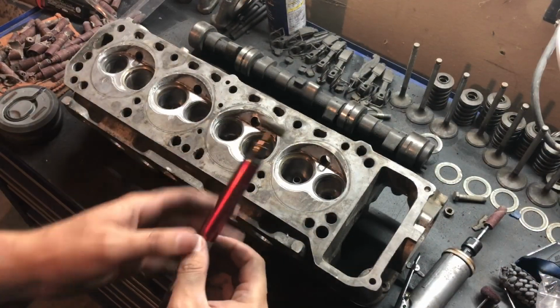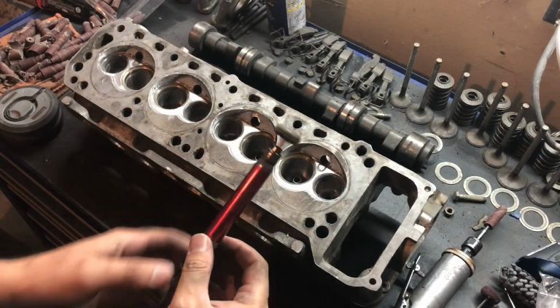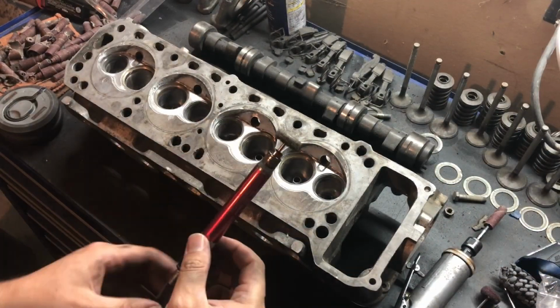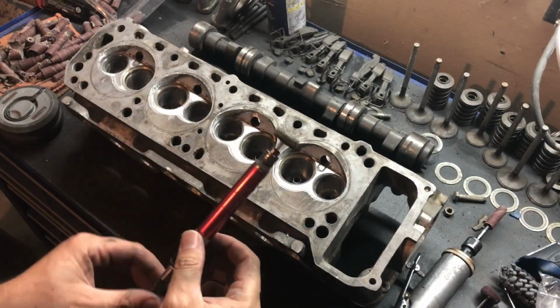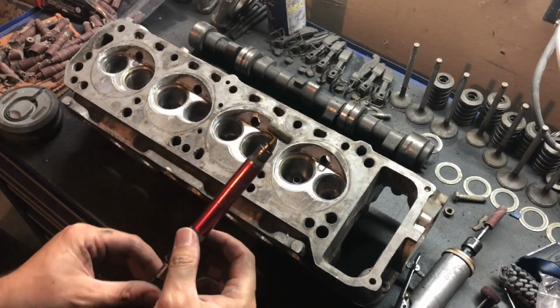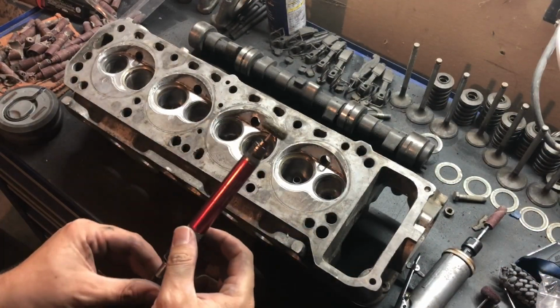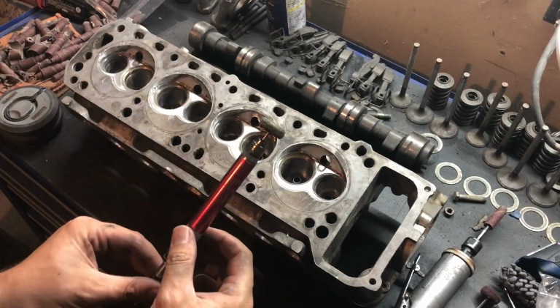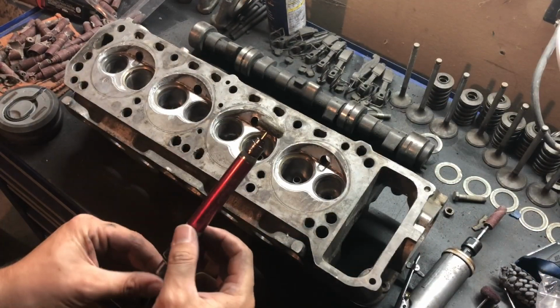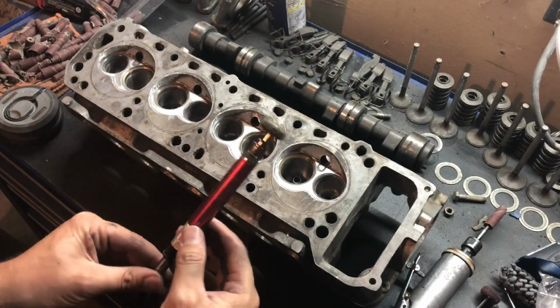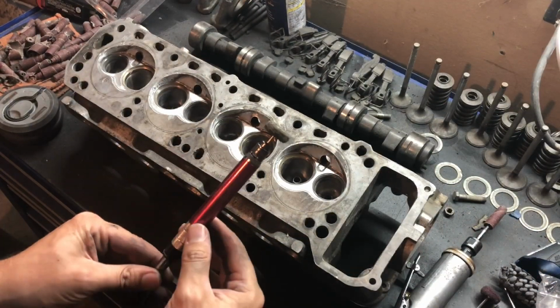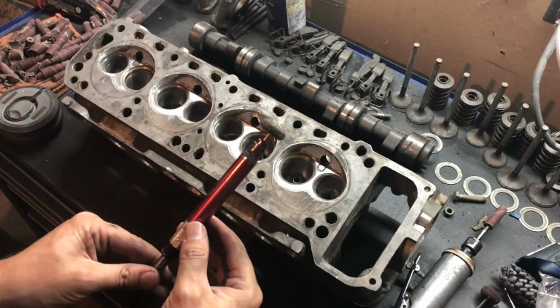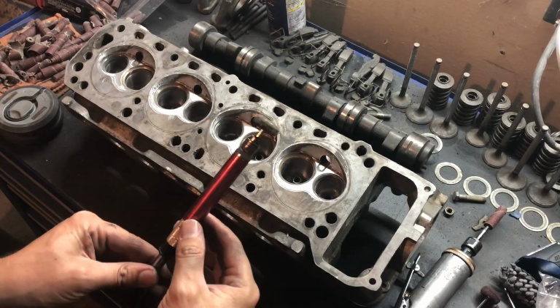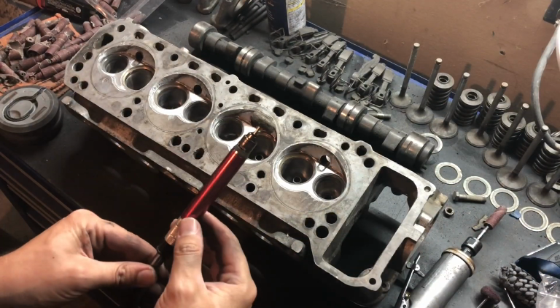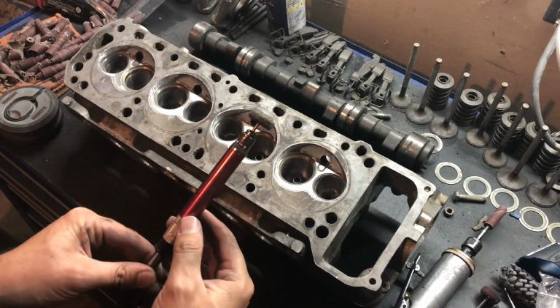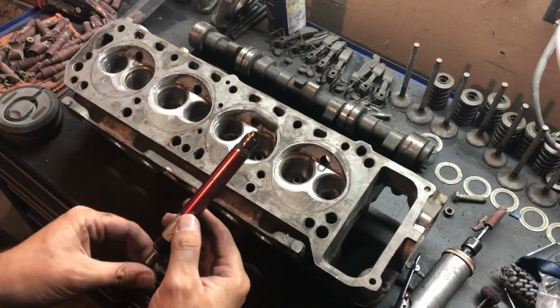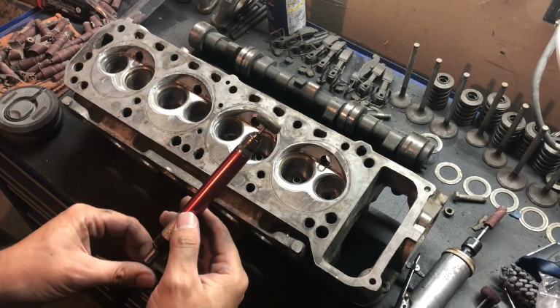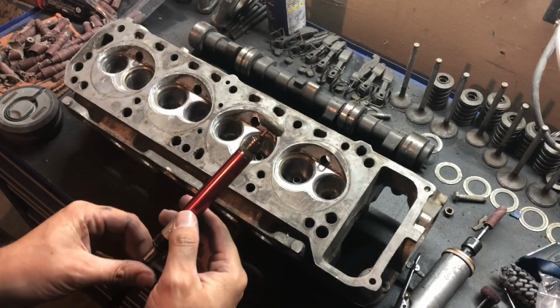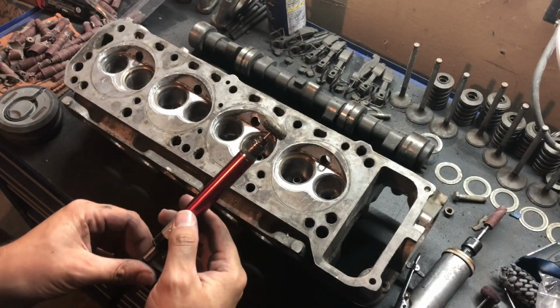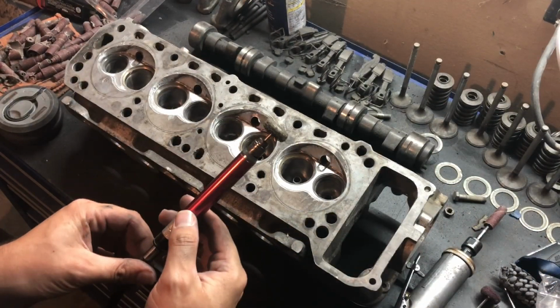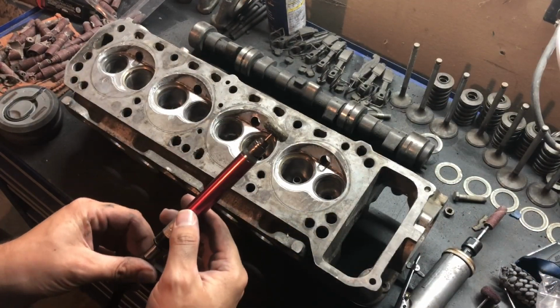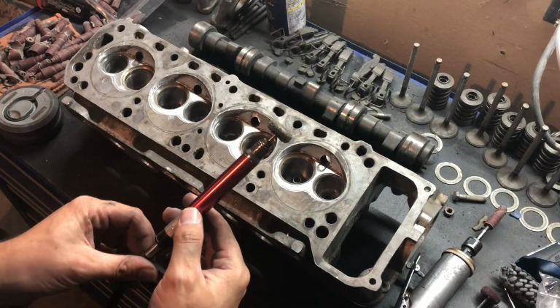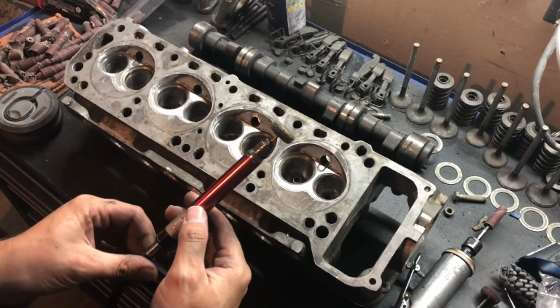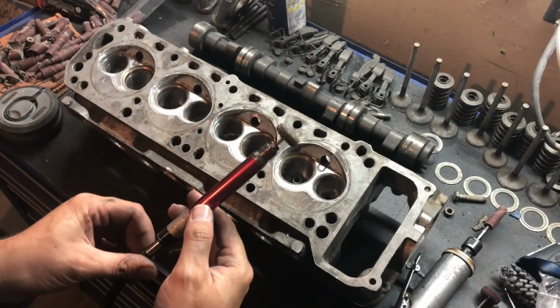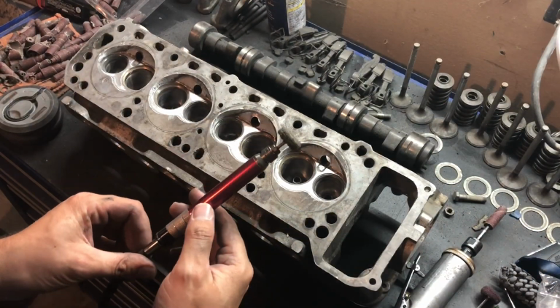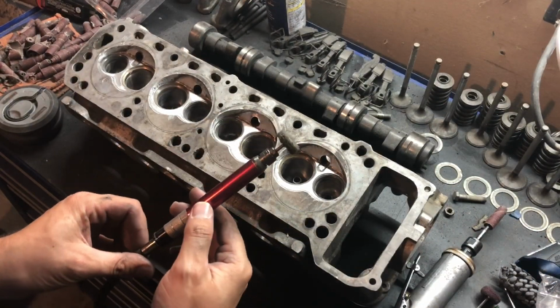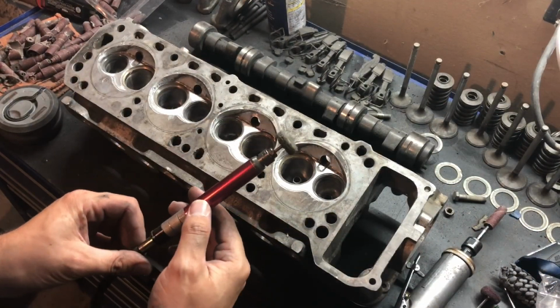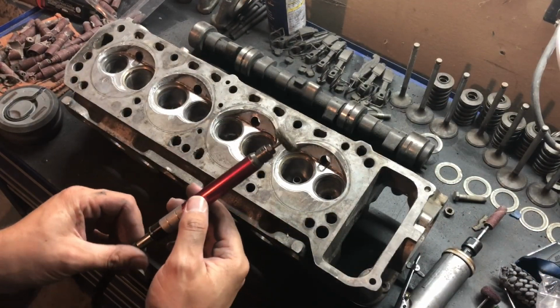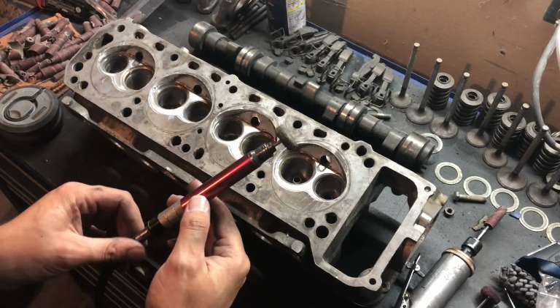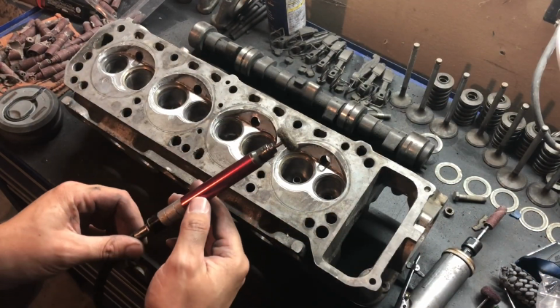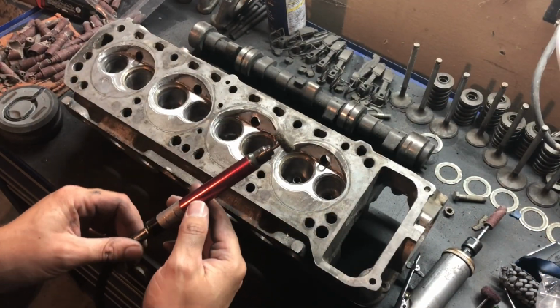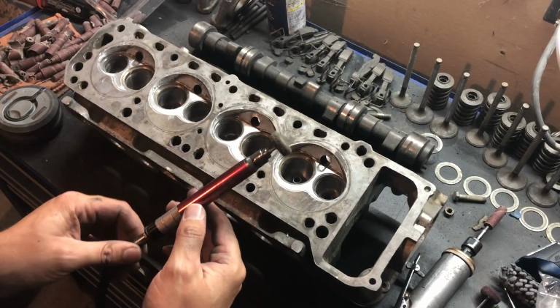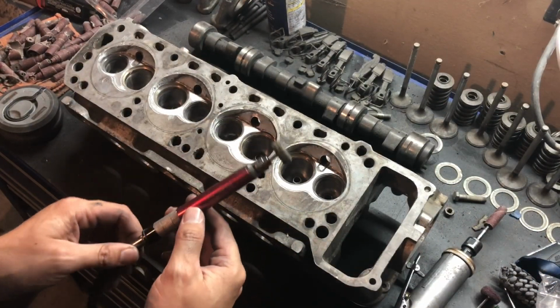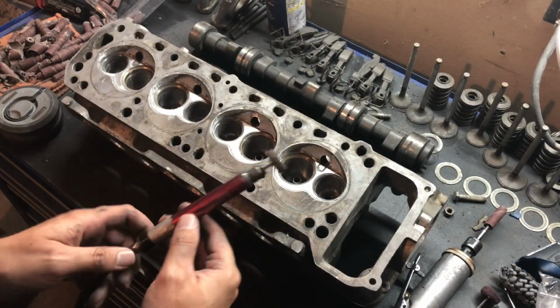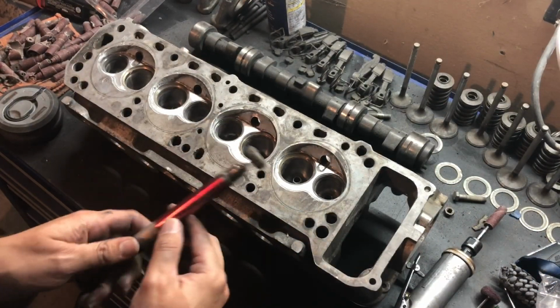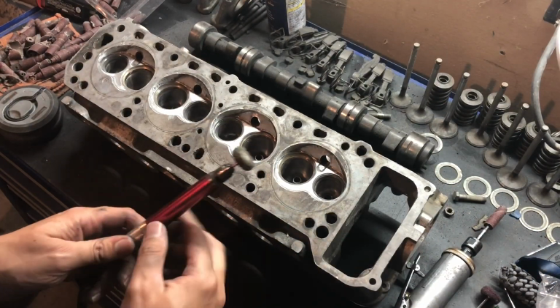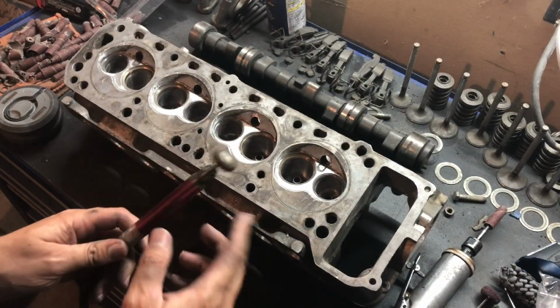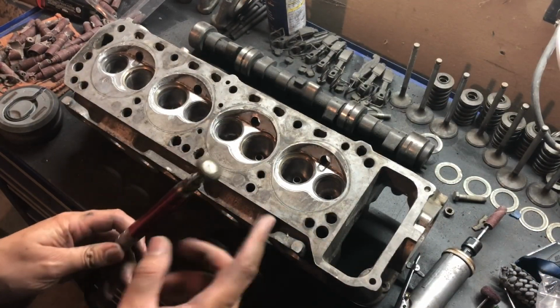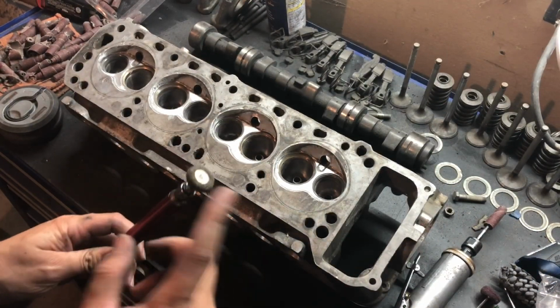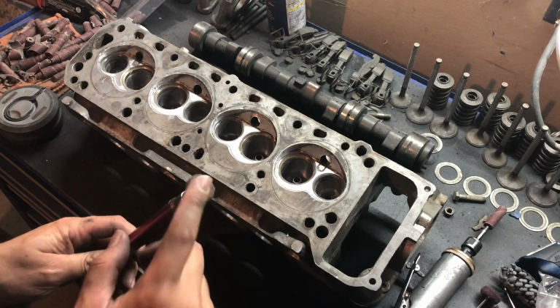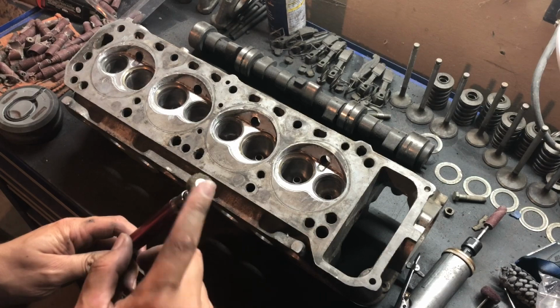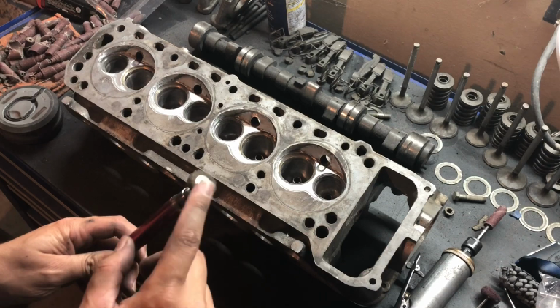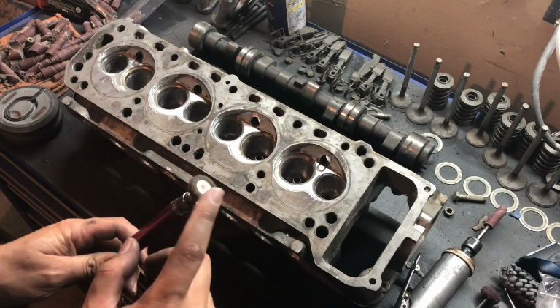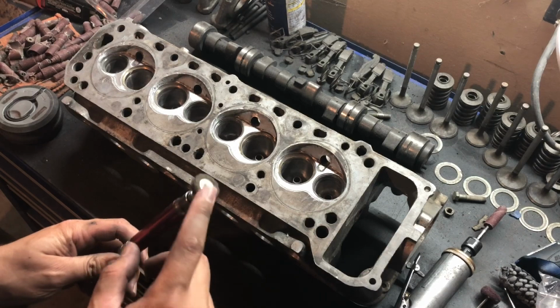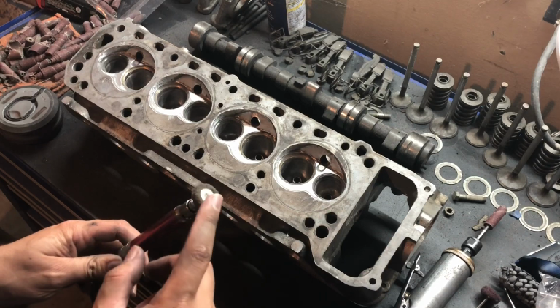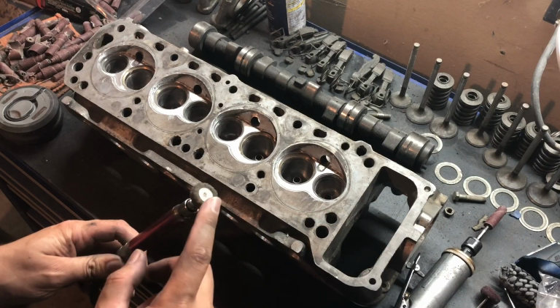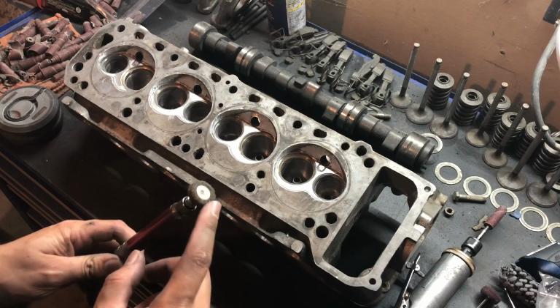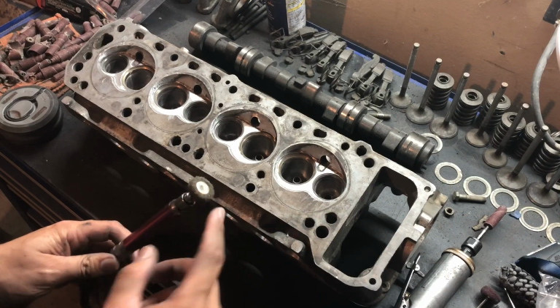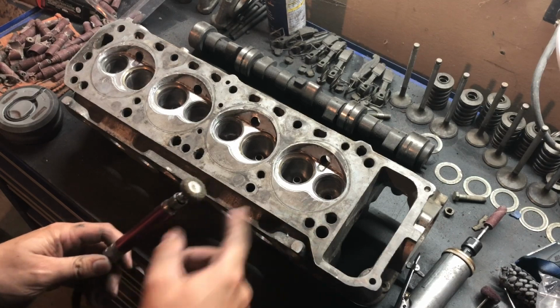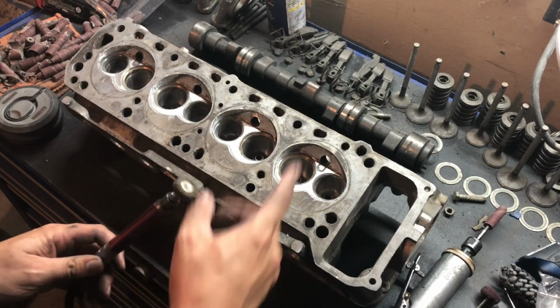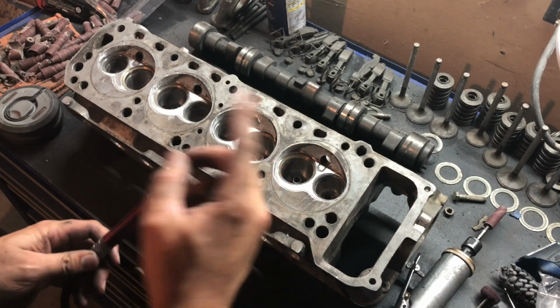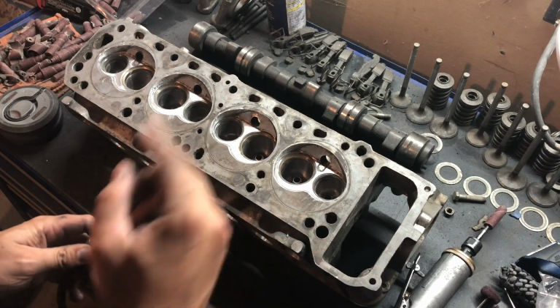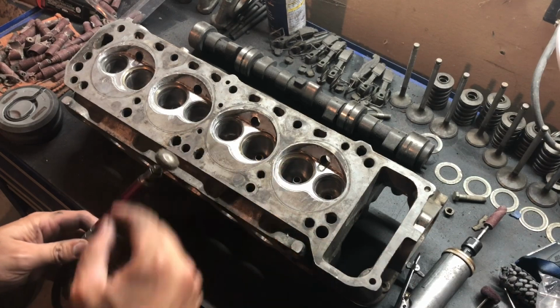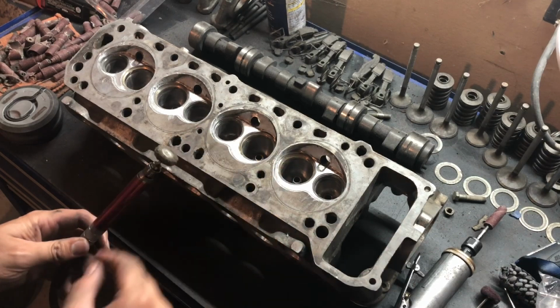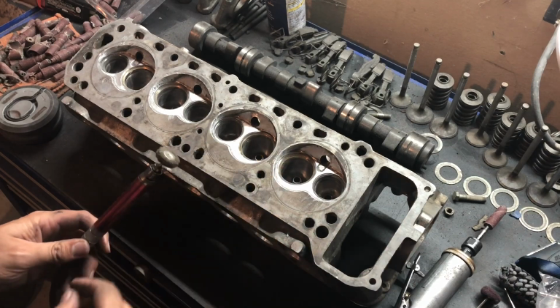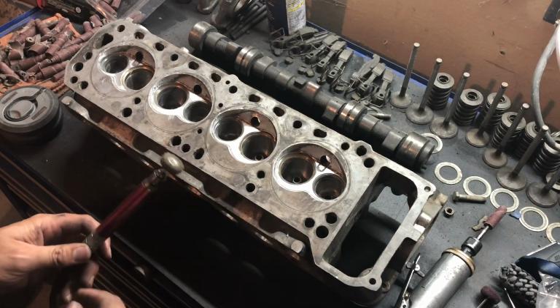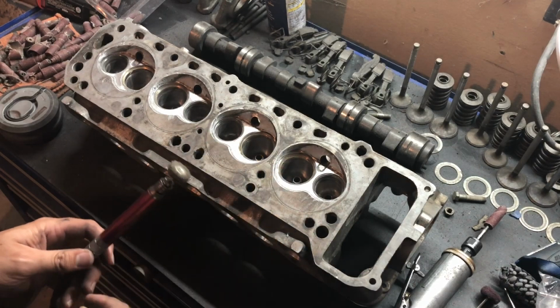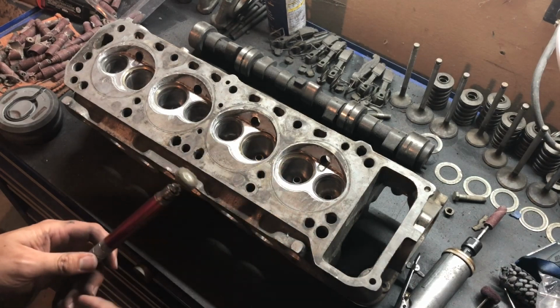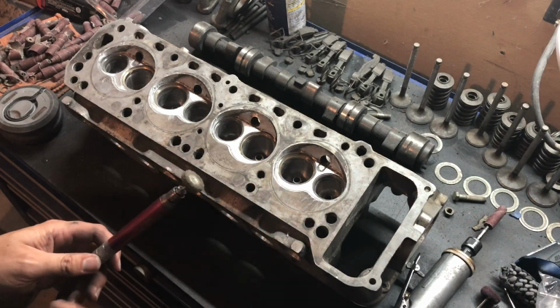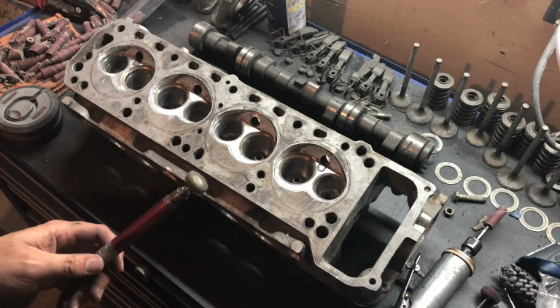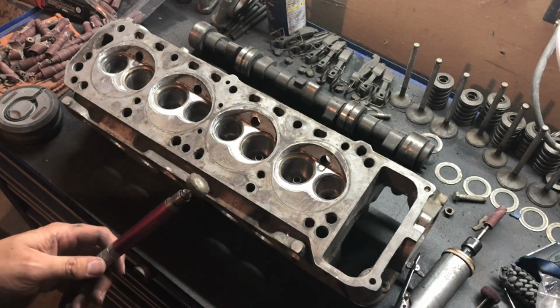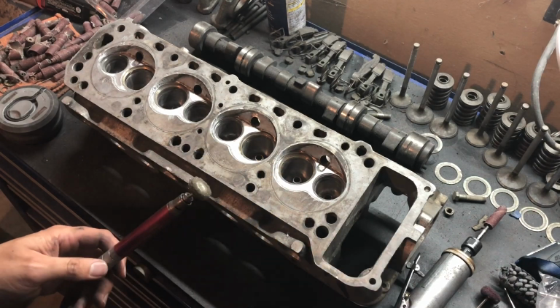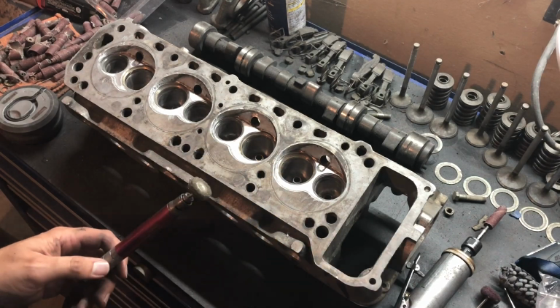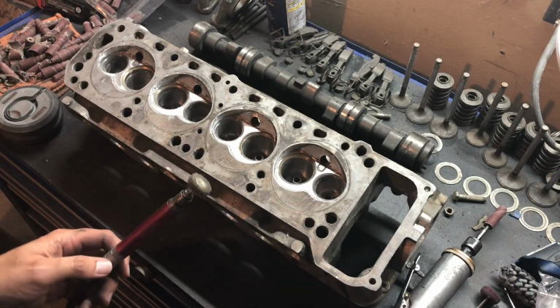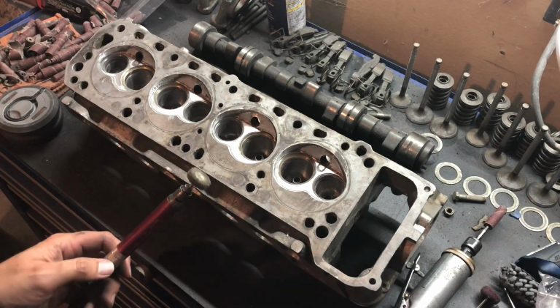Pull out your mini die grinder or Dremel tool, go back to that 120 grit, and we'll do it all over again.